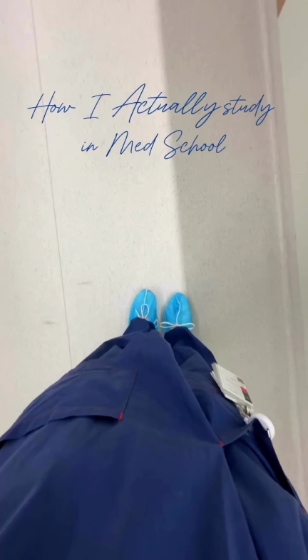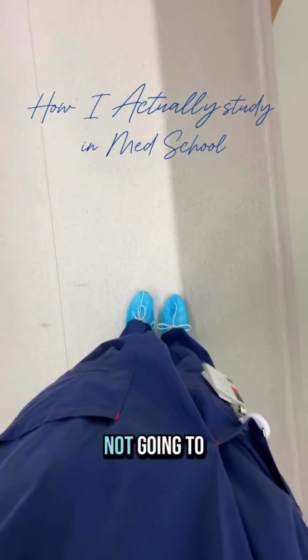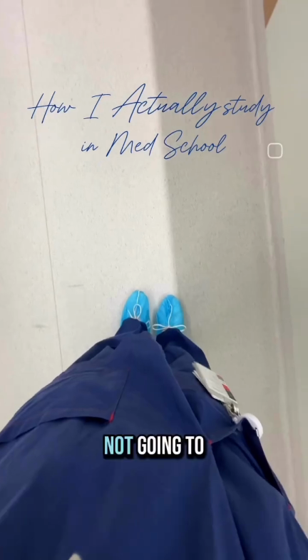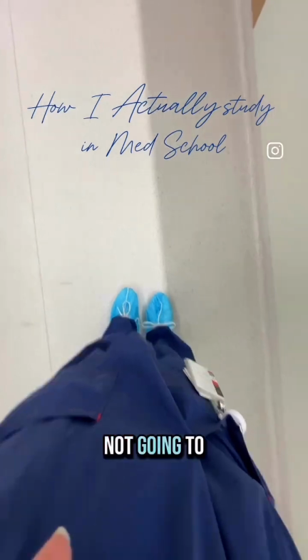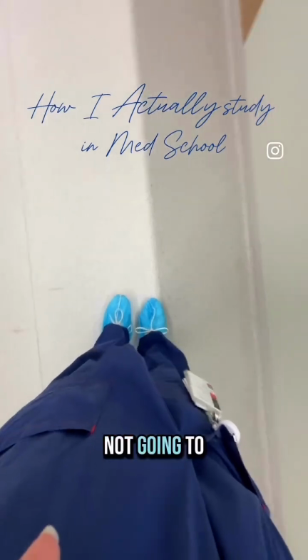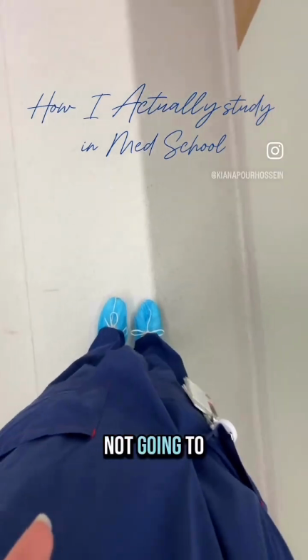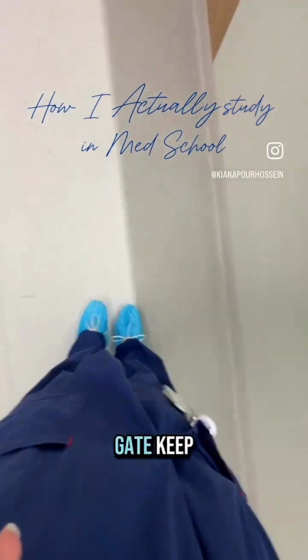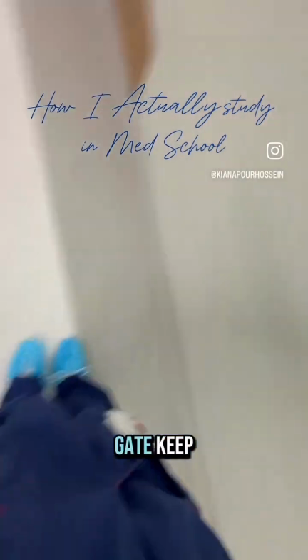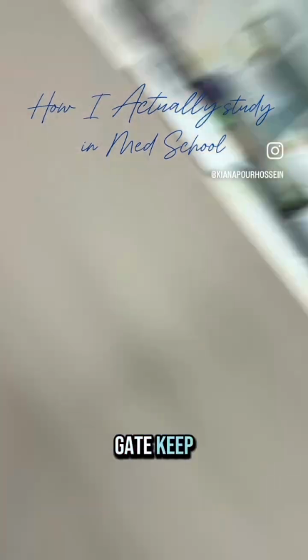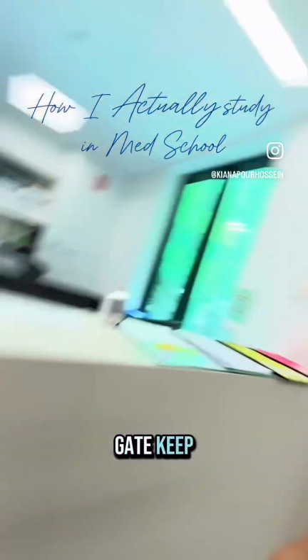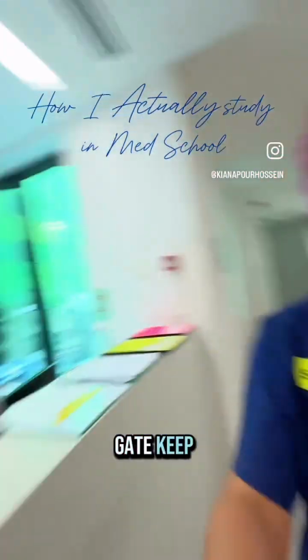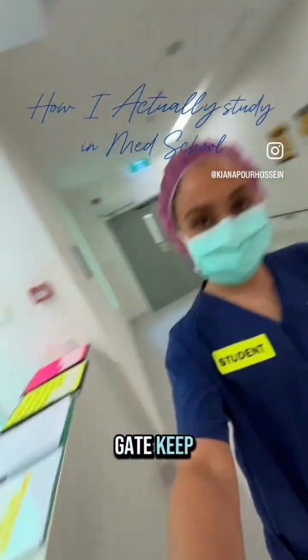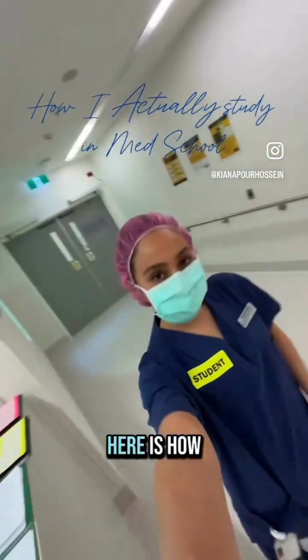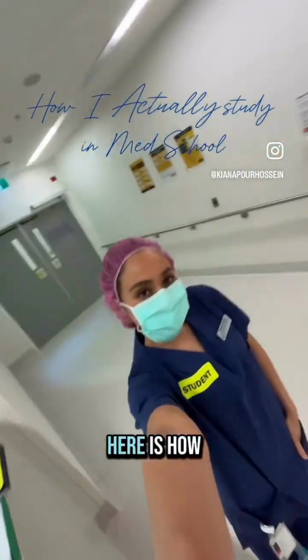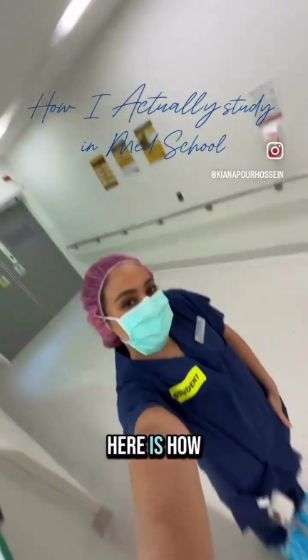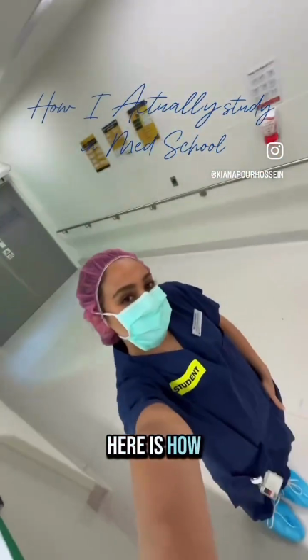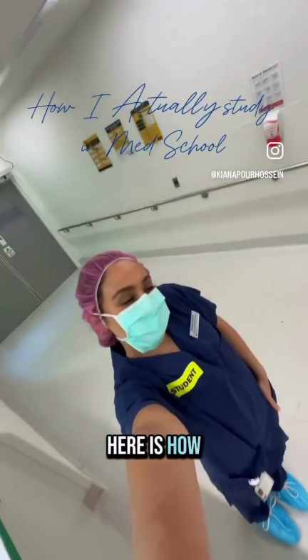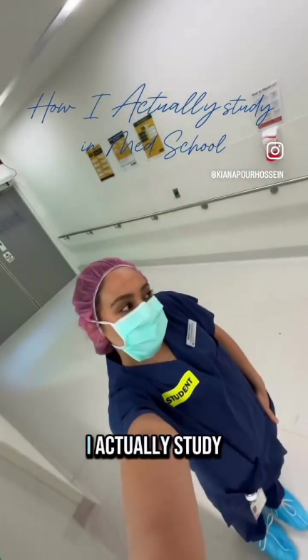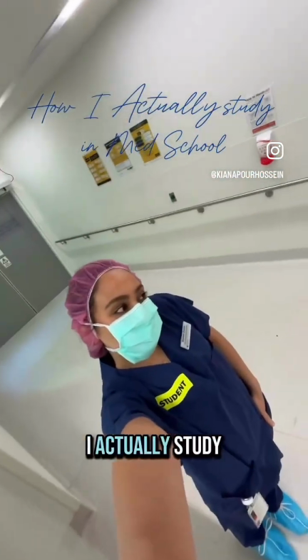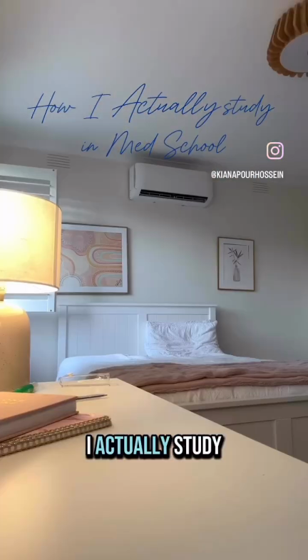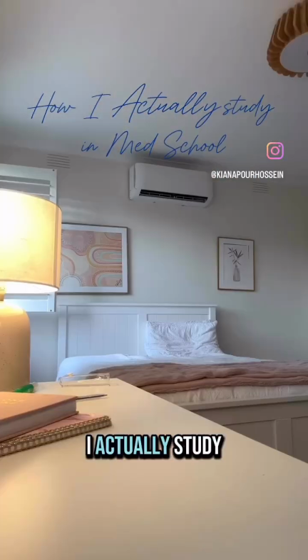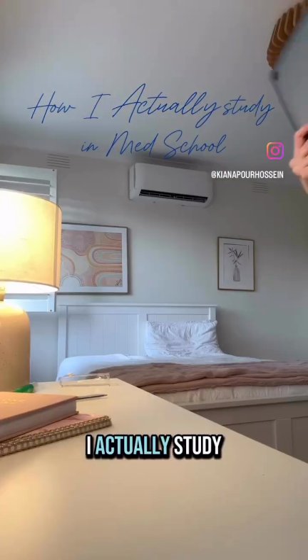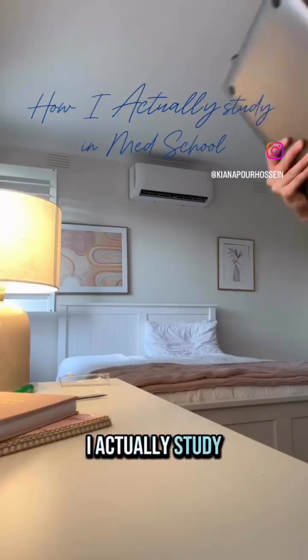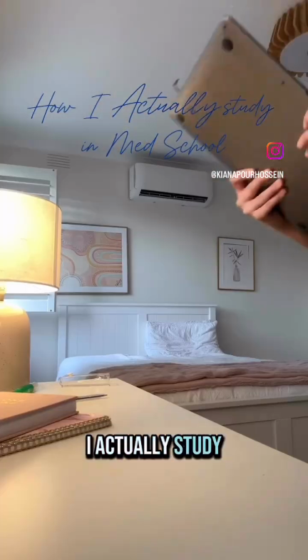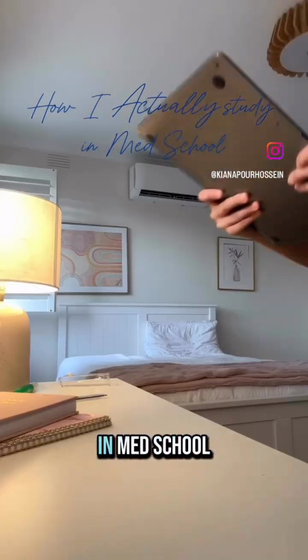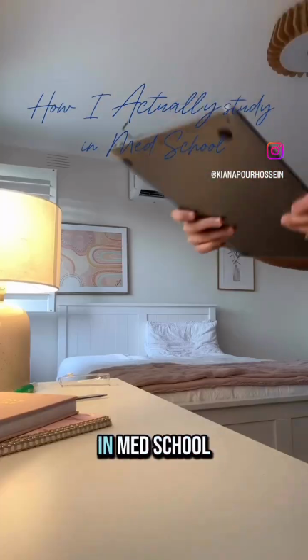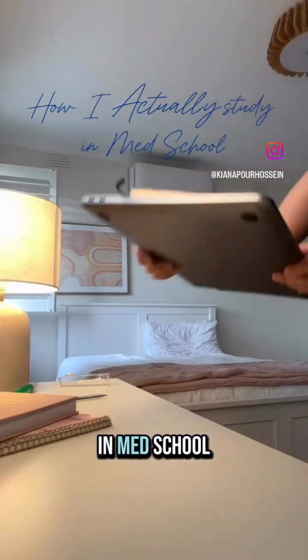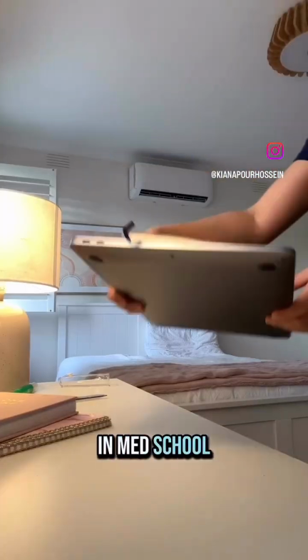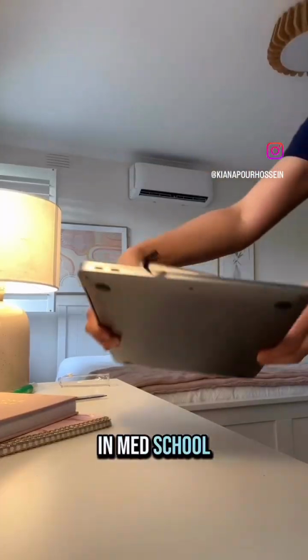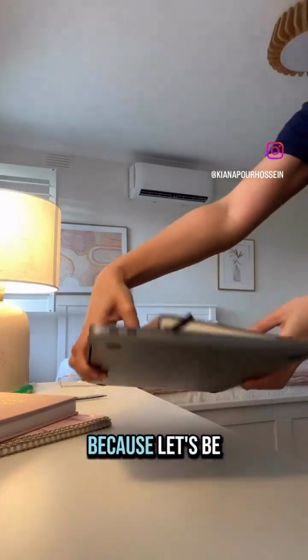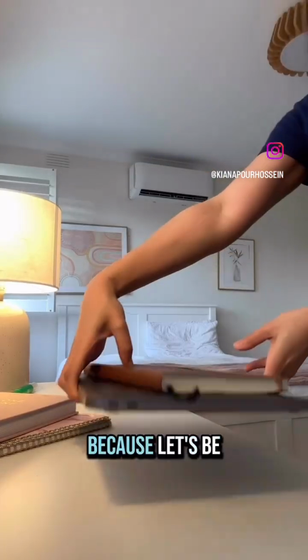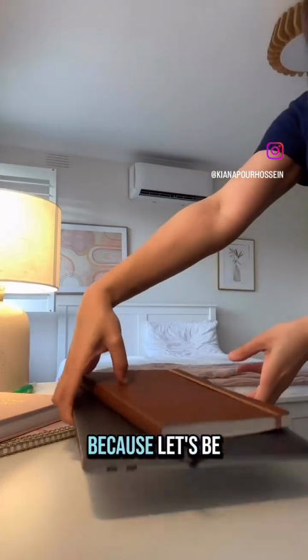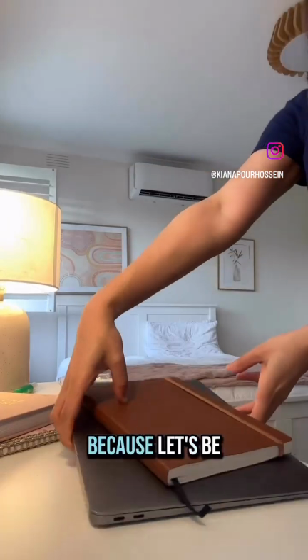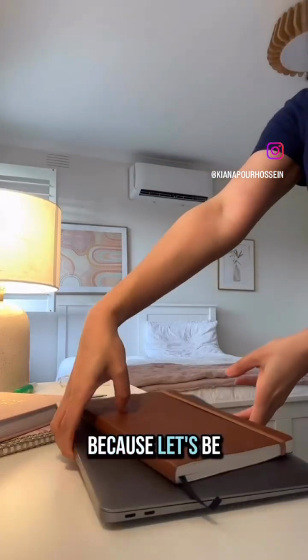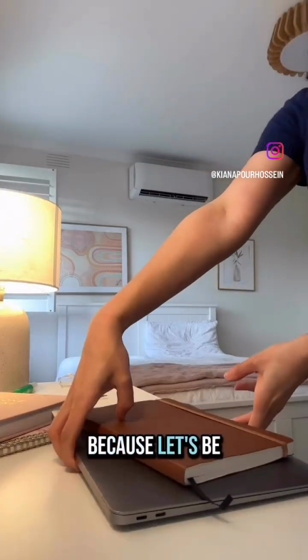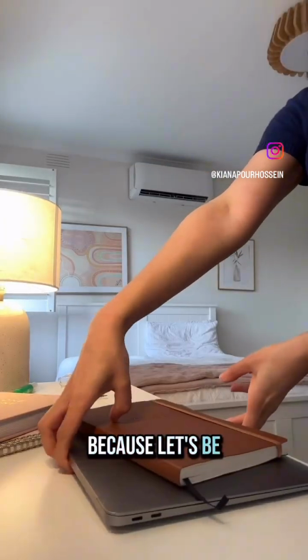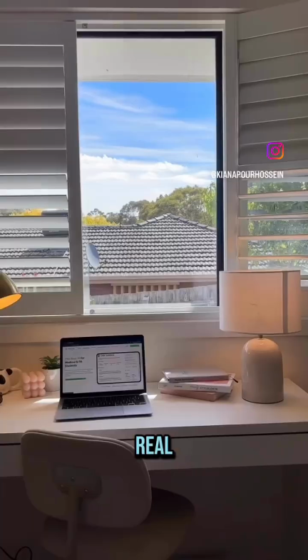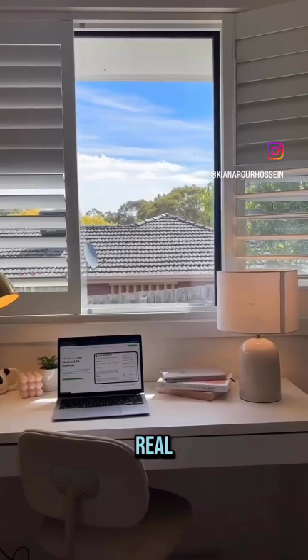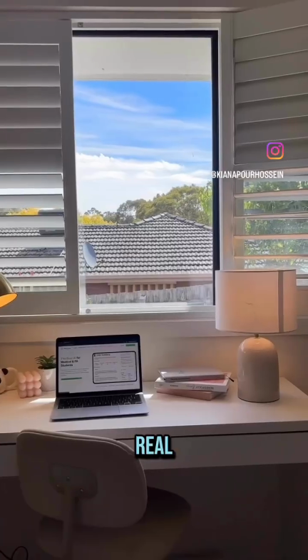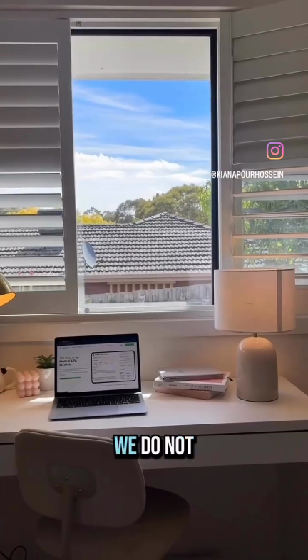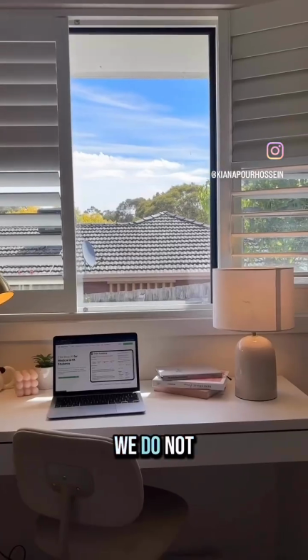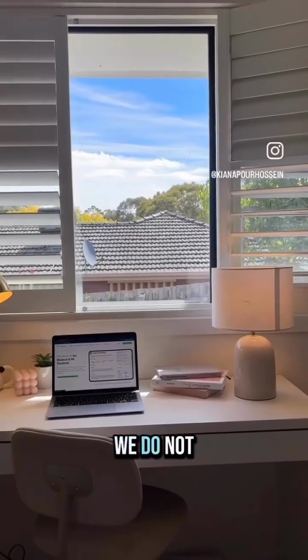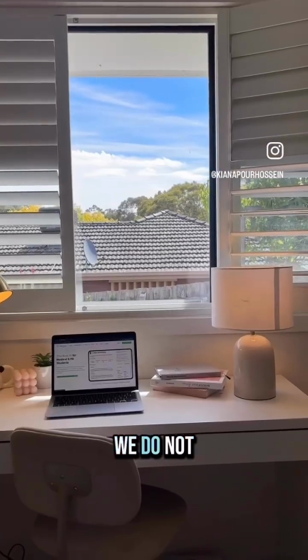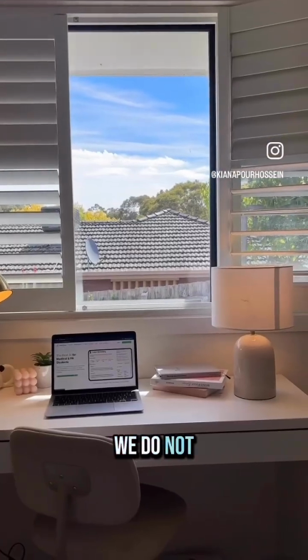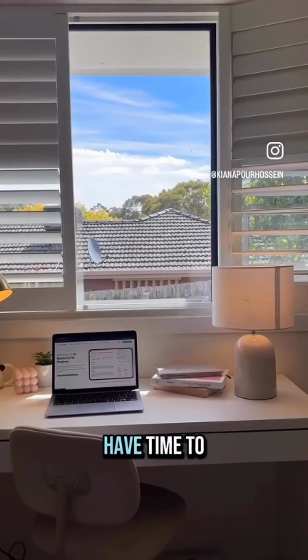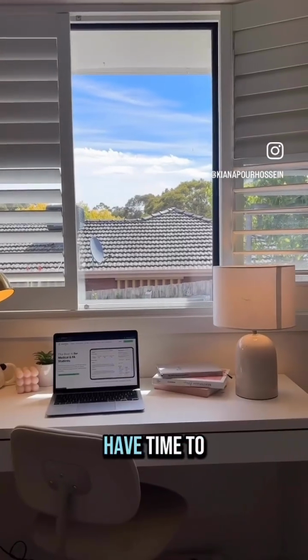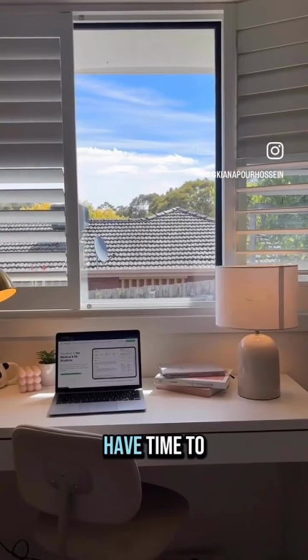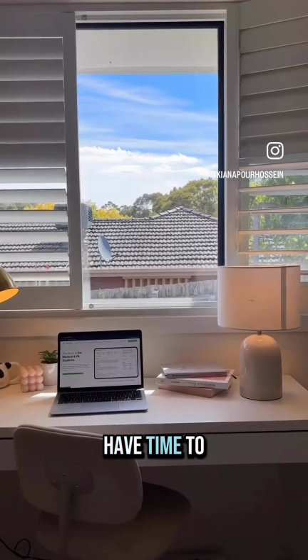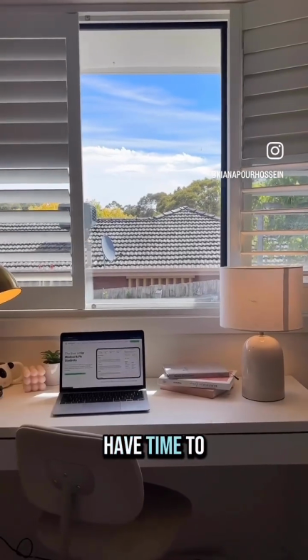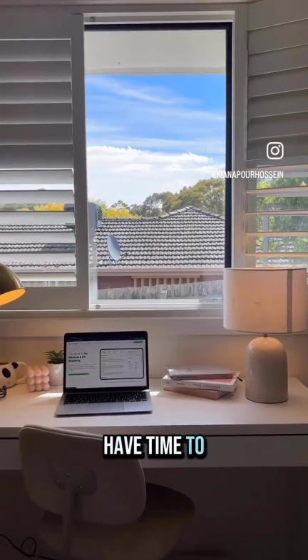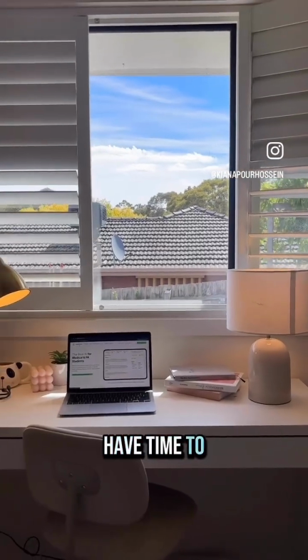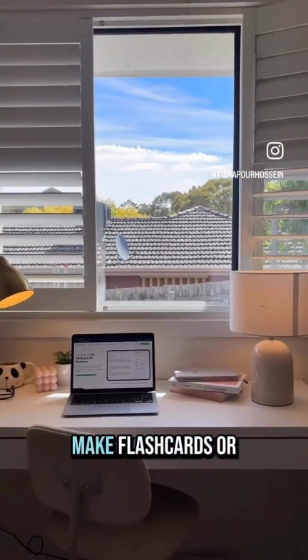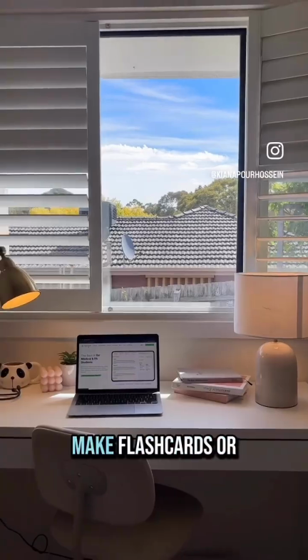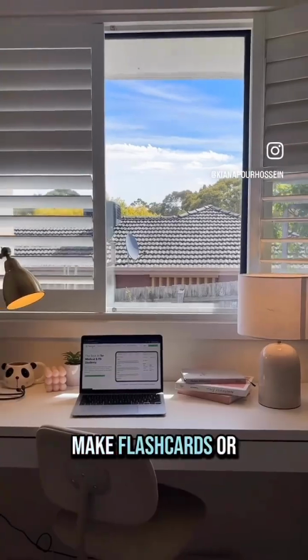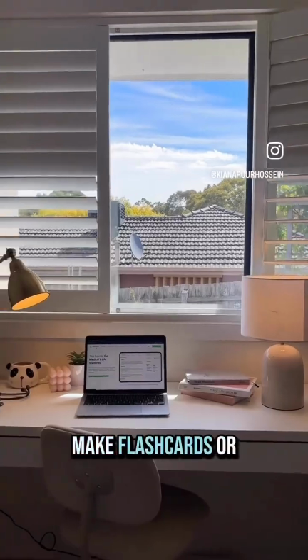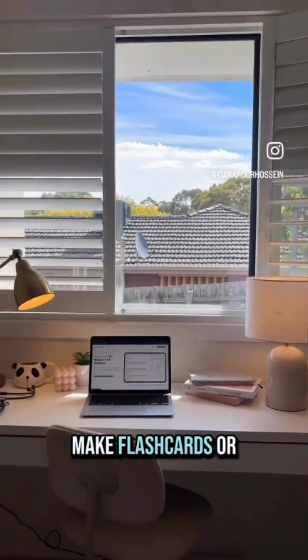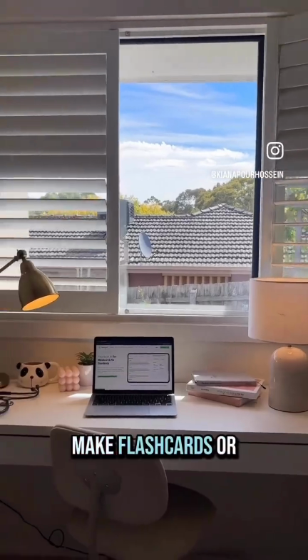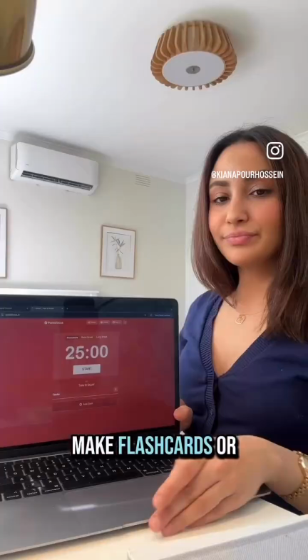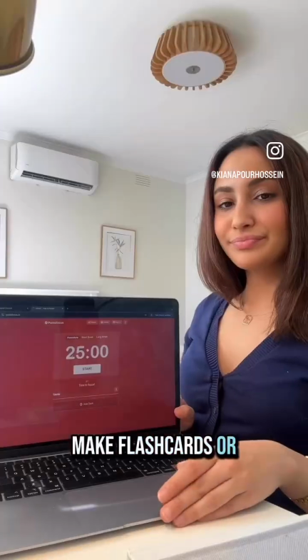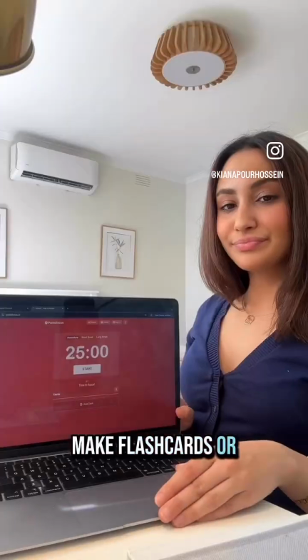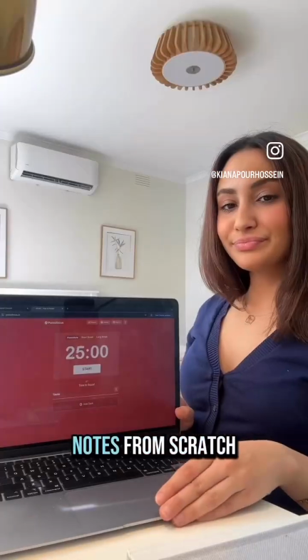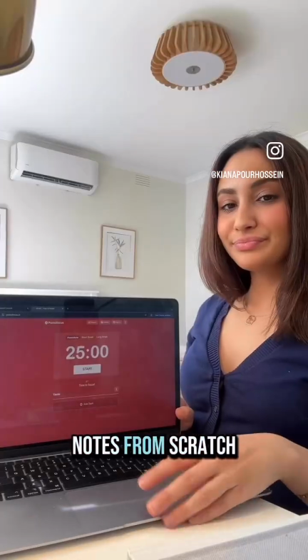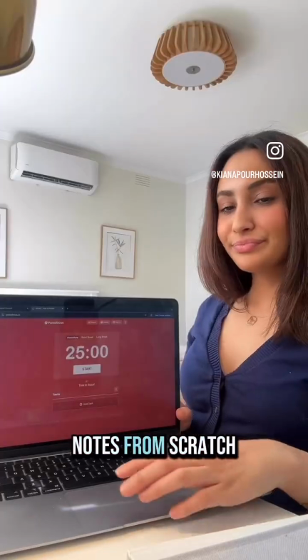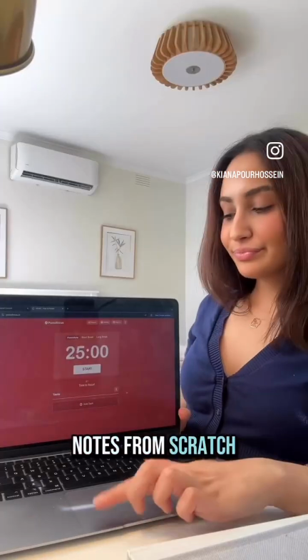Not going to gatekeep — here is how I actually study in med school, because let's be real, we do not have time to make flashcards or notes from scratch.